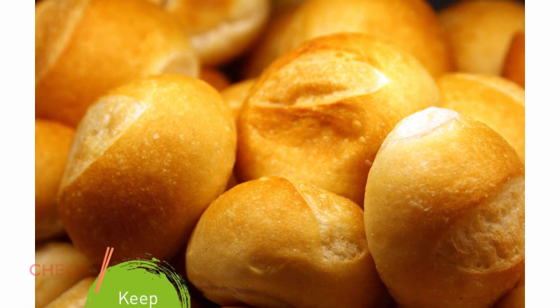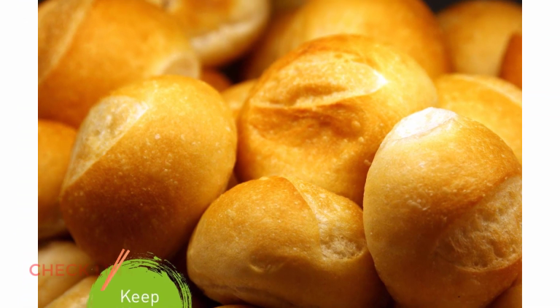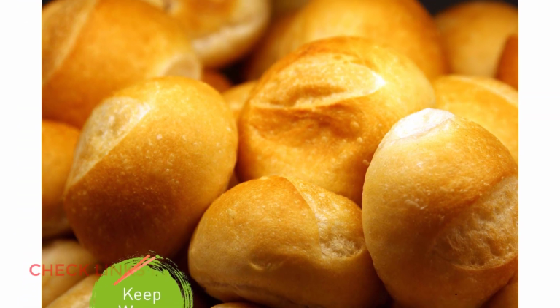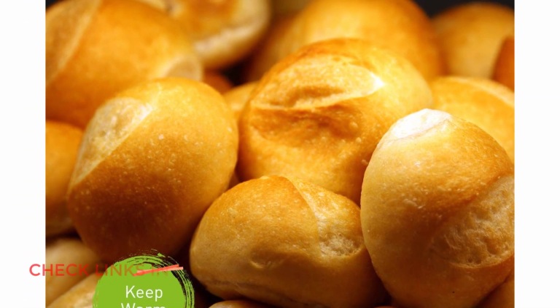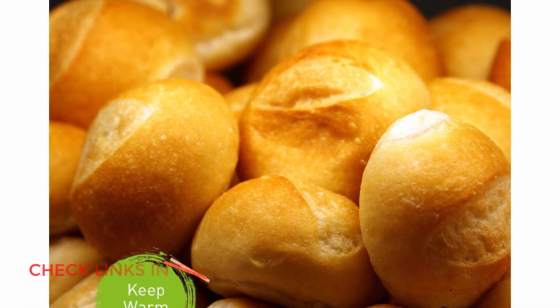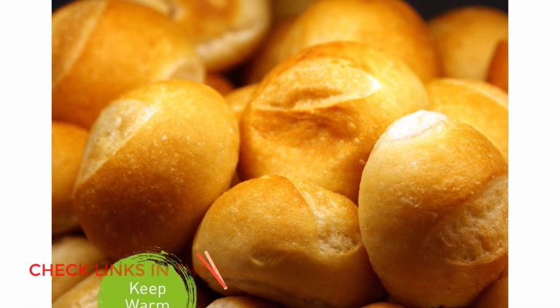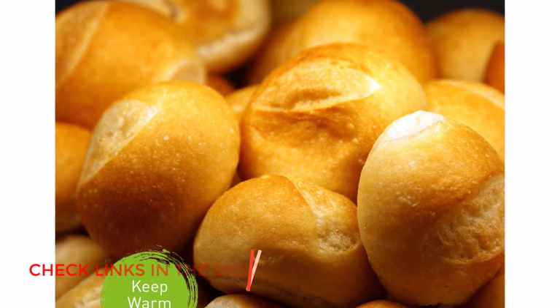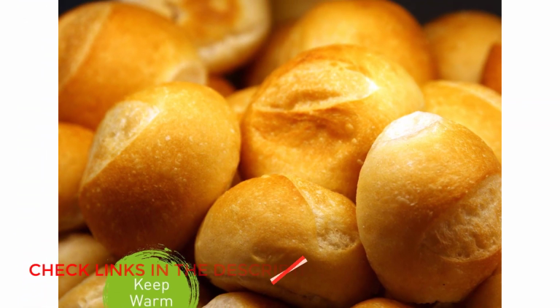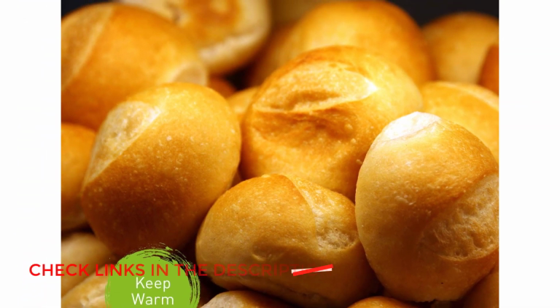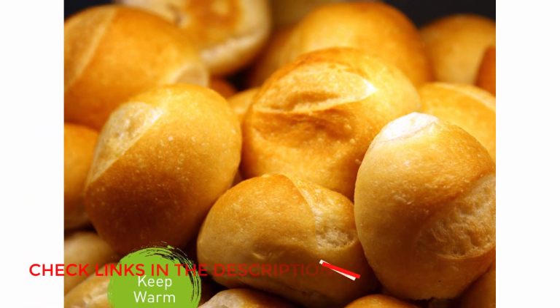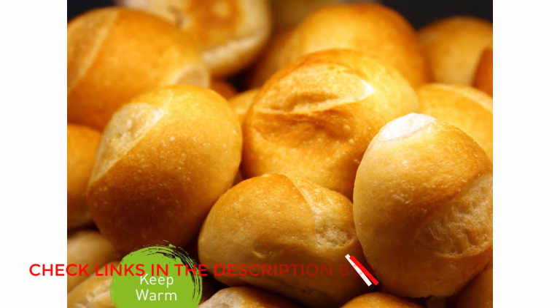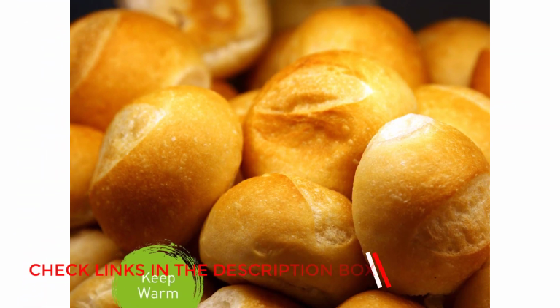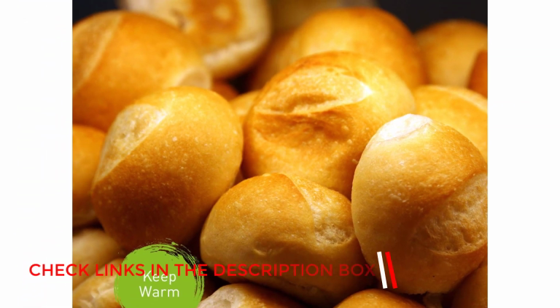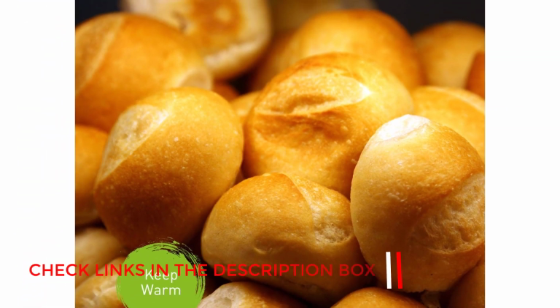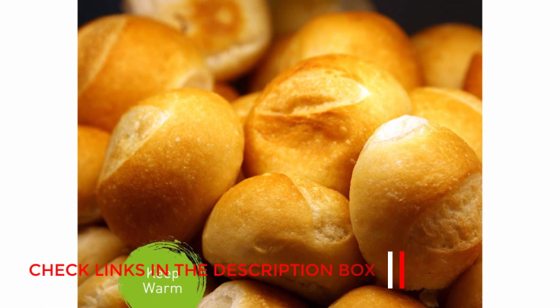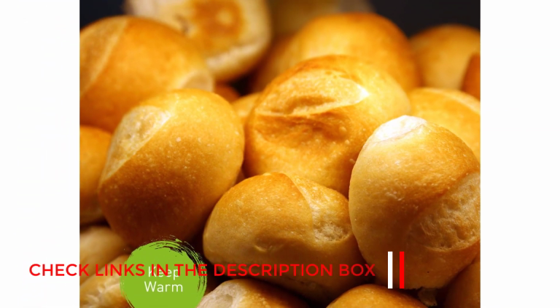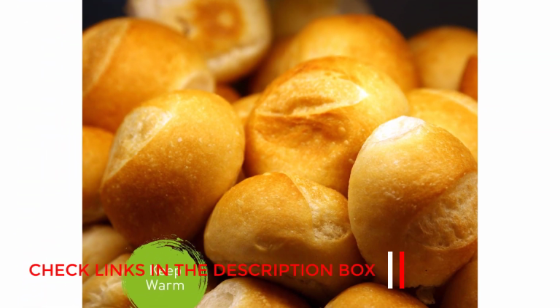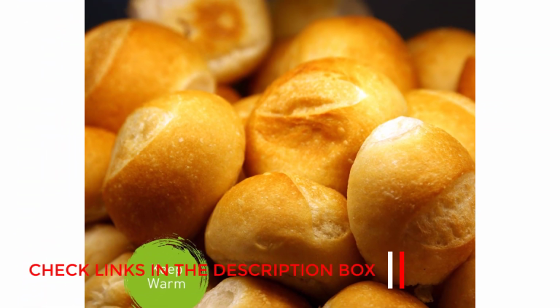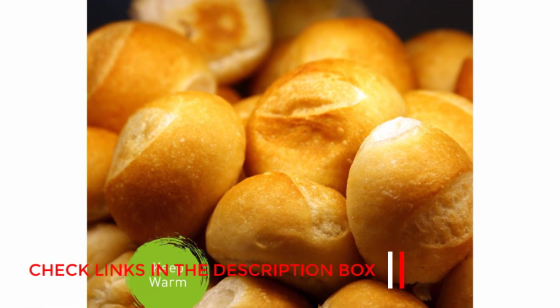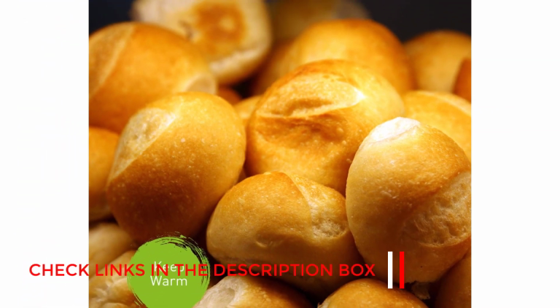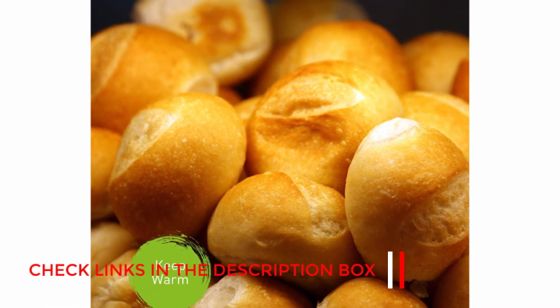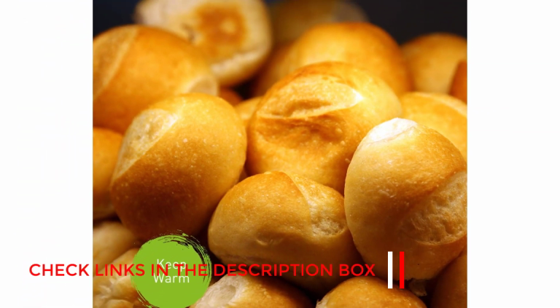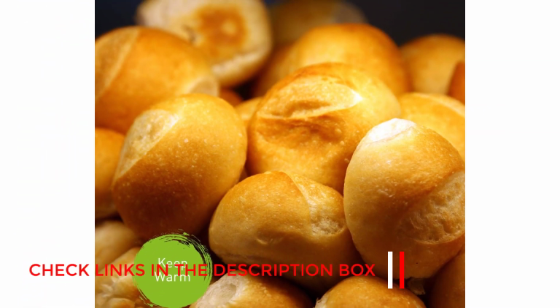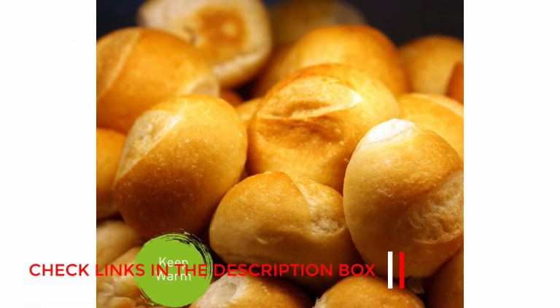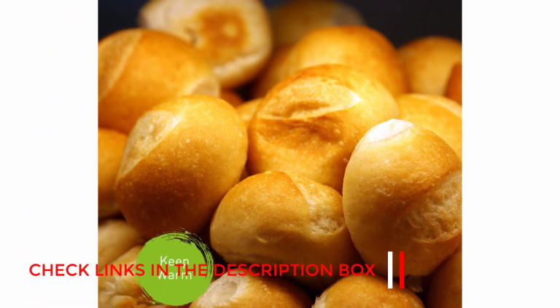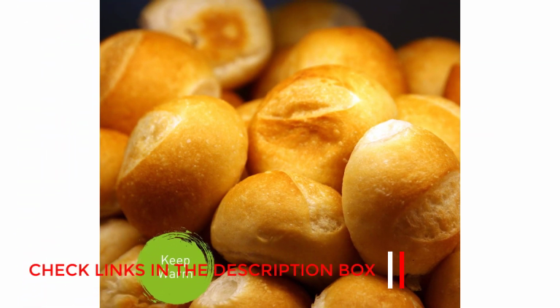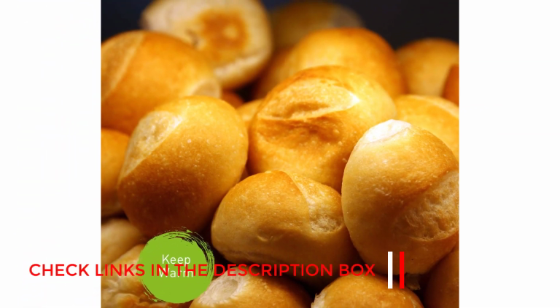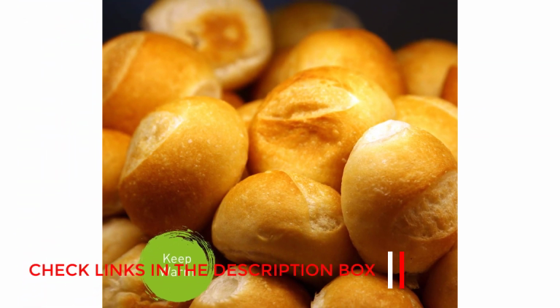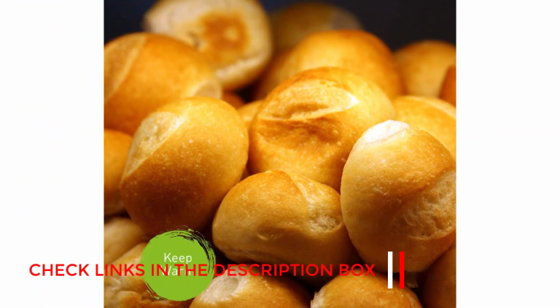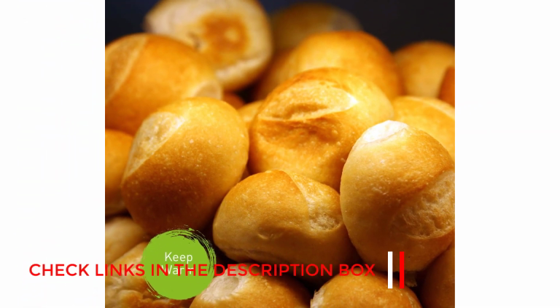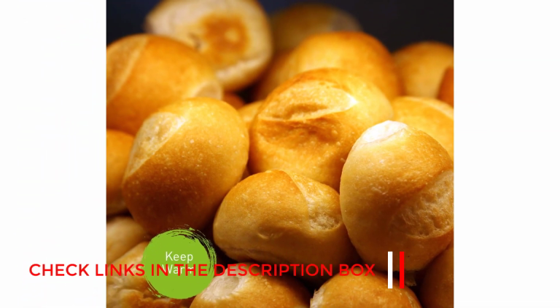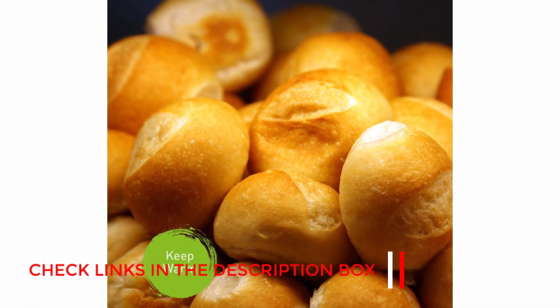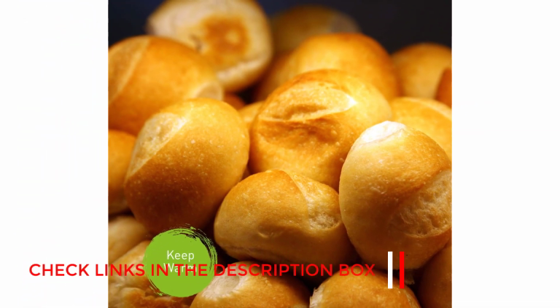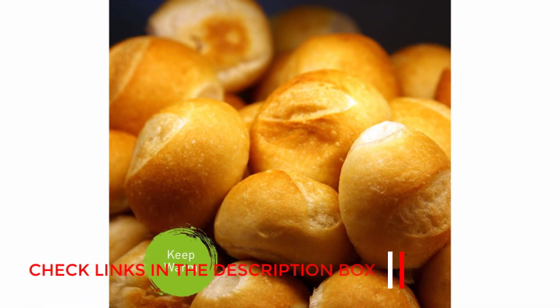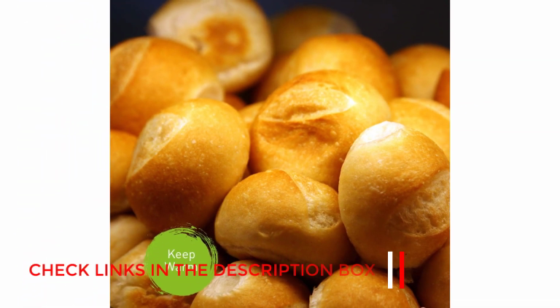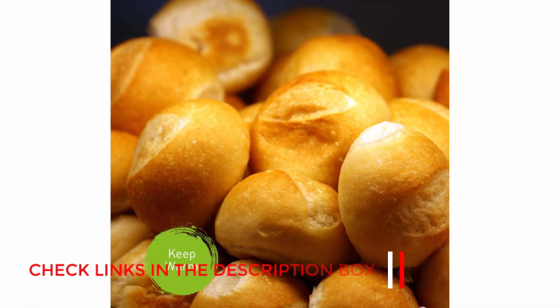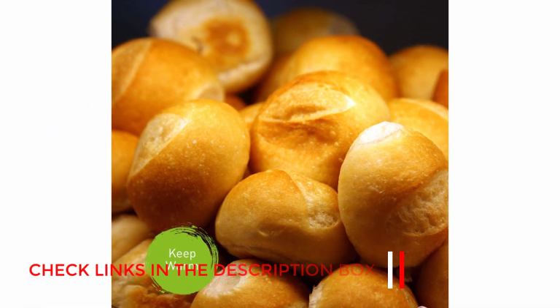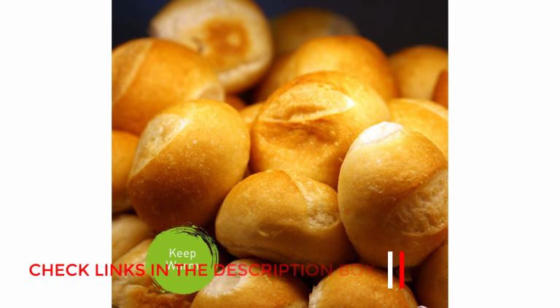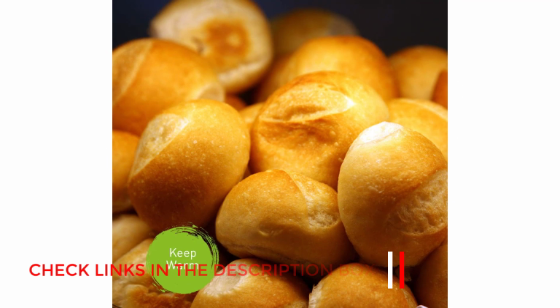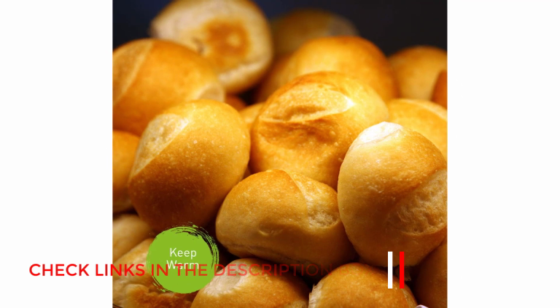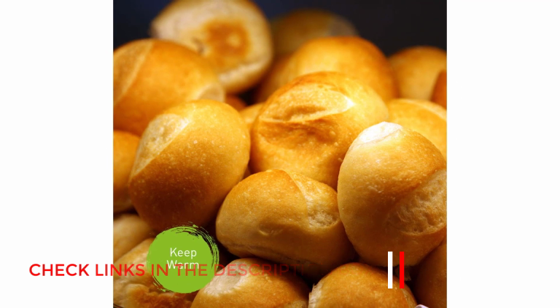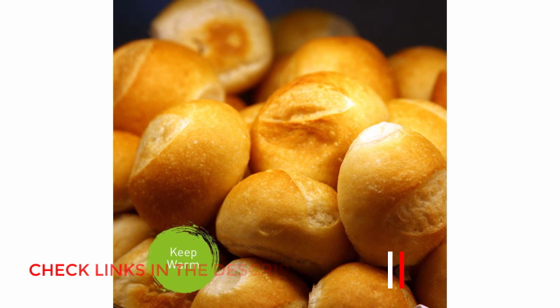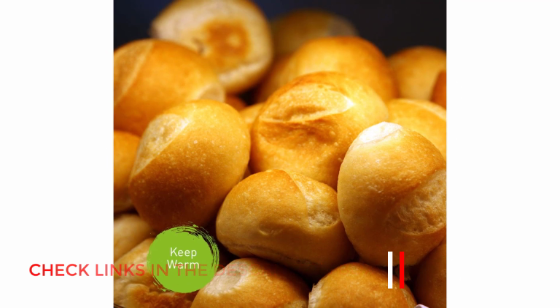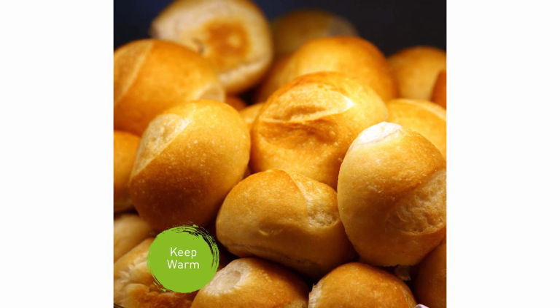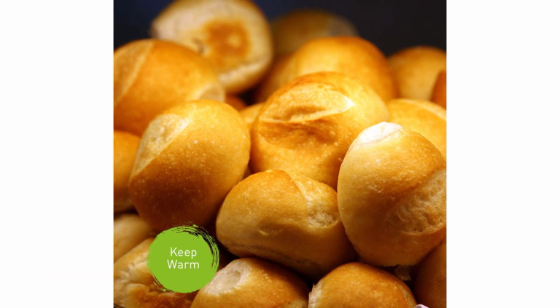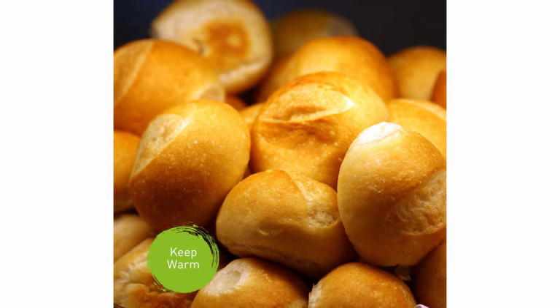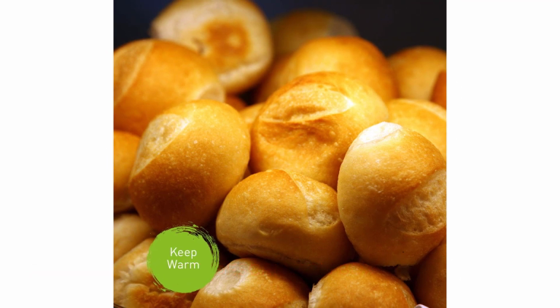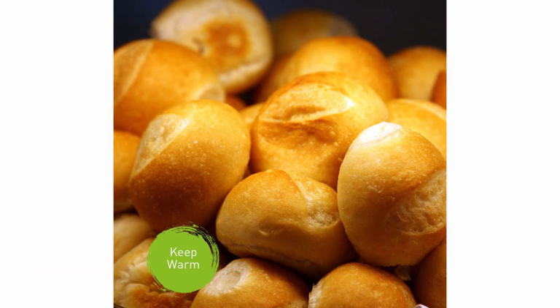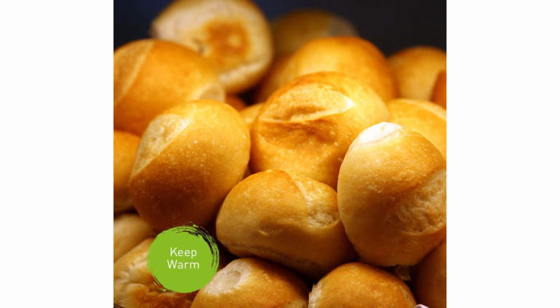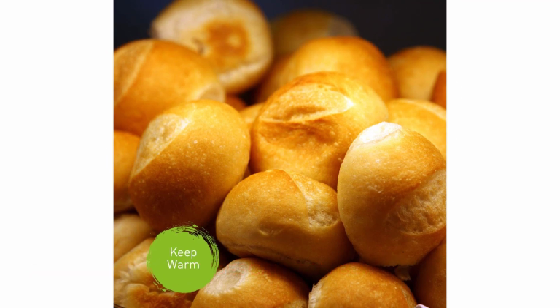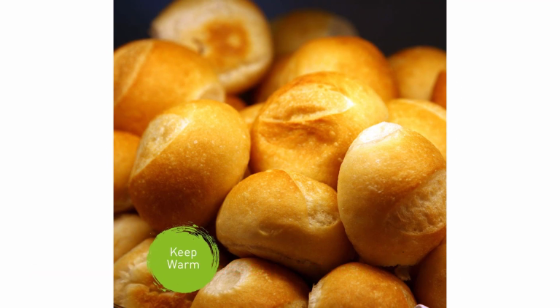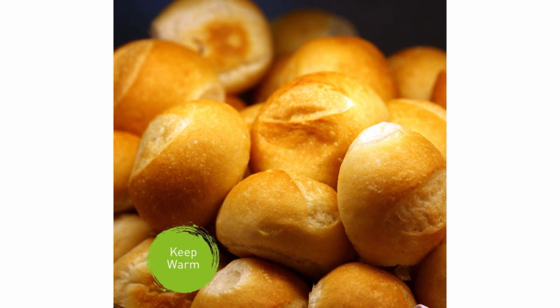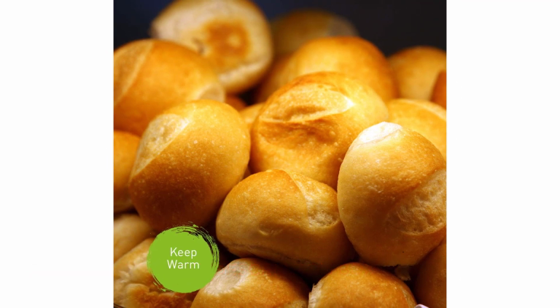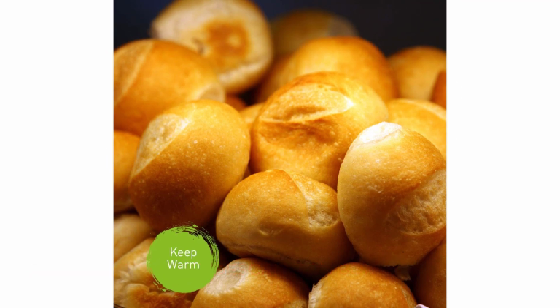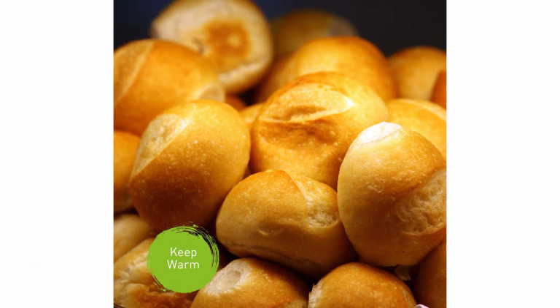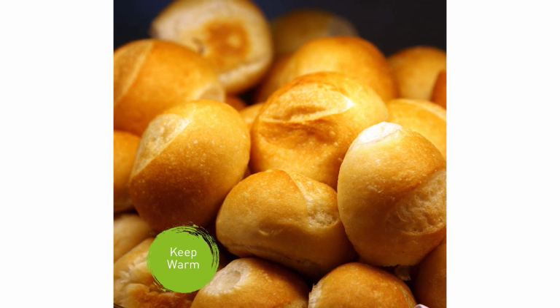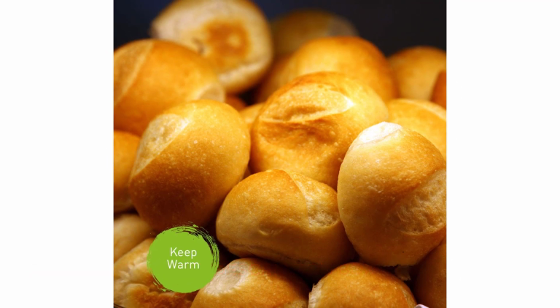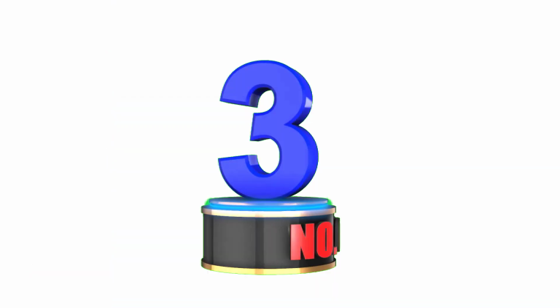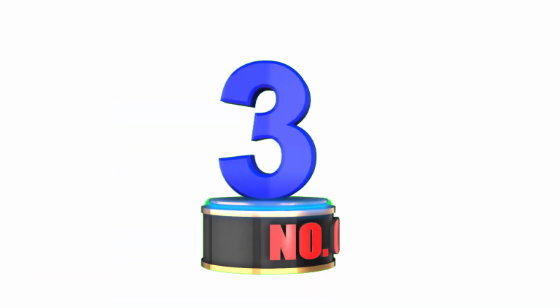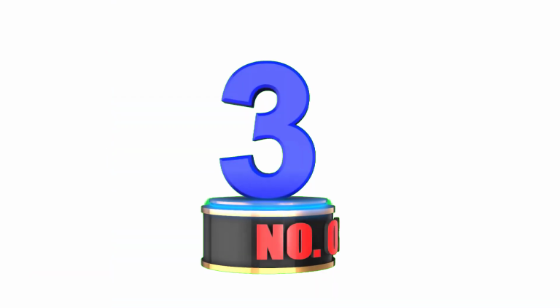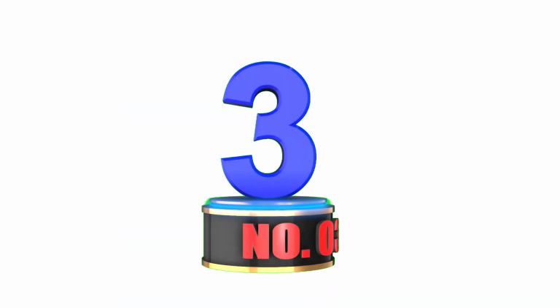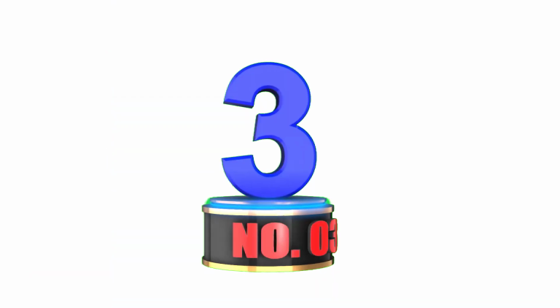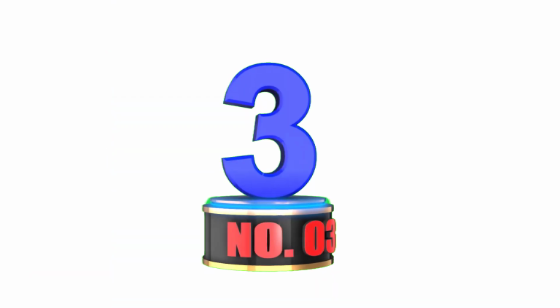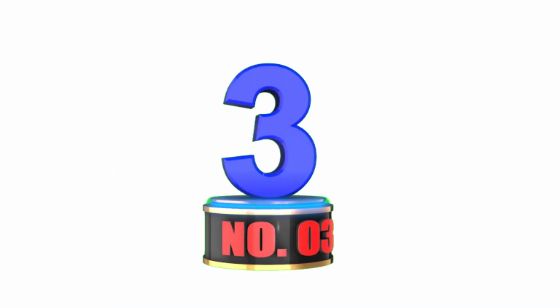This best countertop microwave with inverter technology is truly one of the best models — great for baked potatoes. Number 3: Cuisinart CMW100.